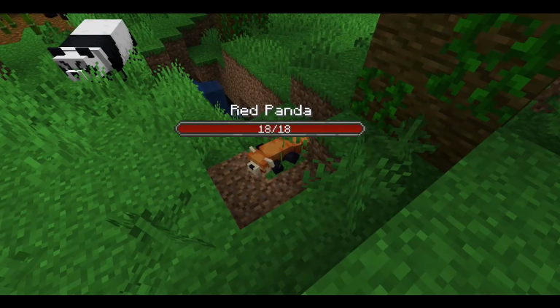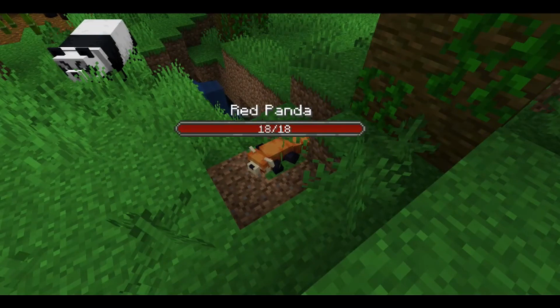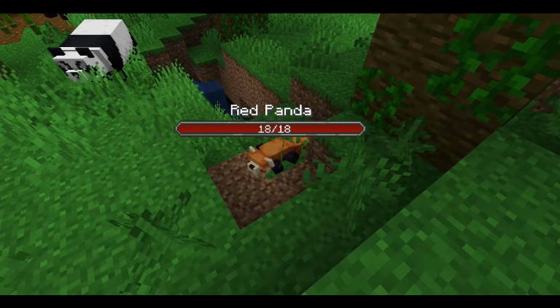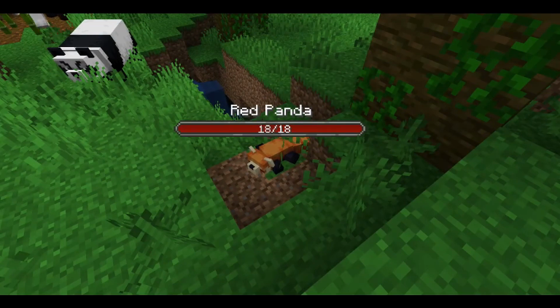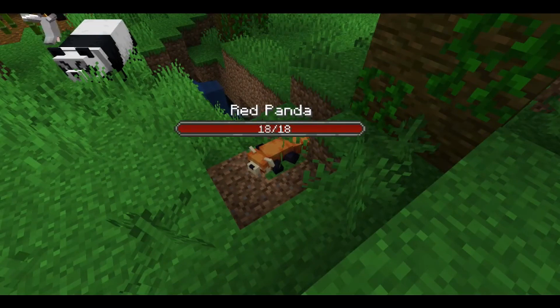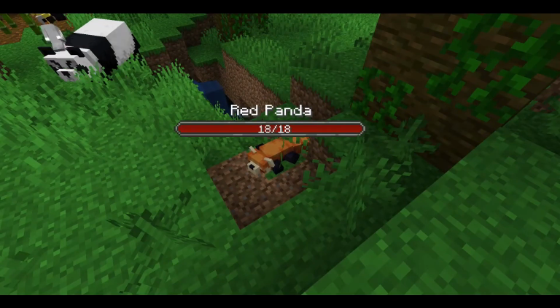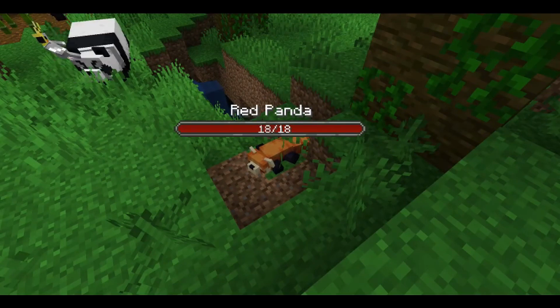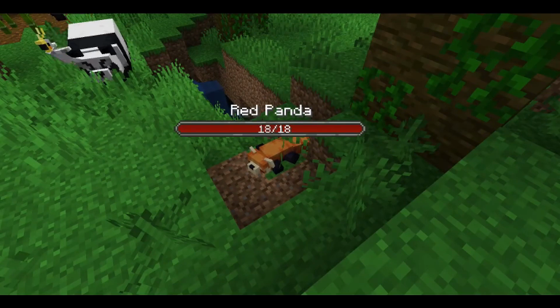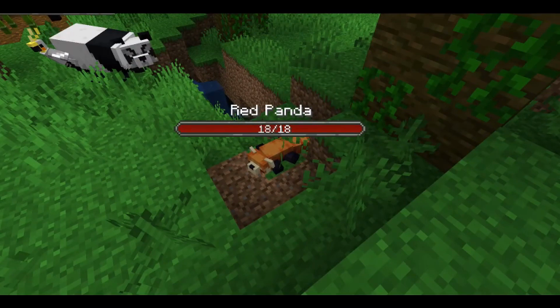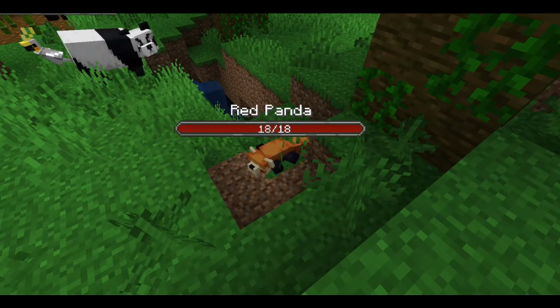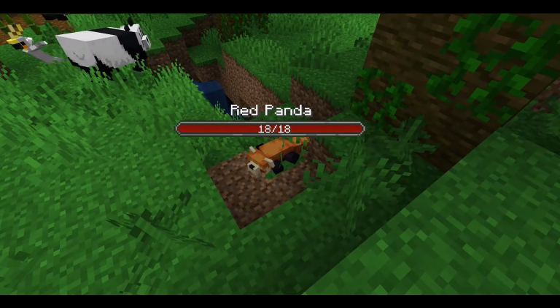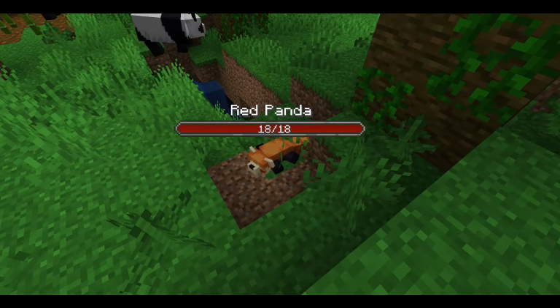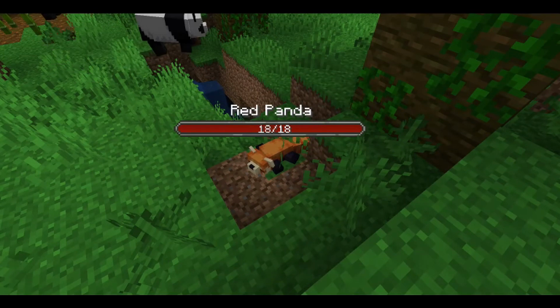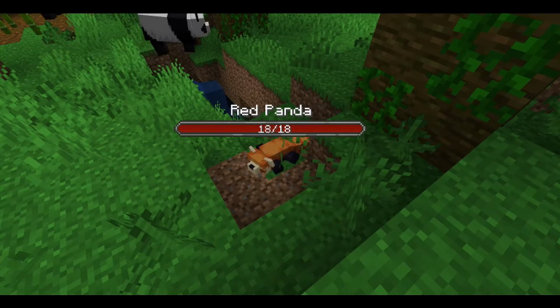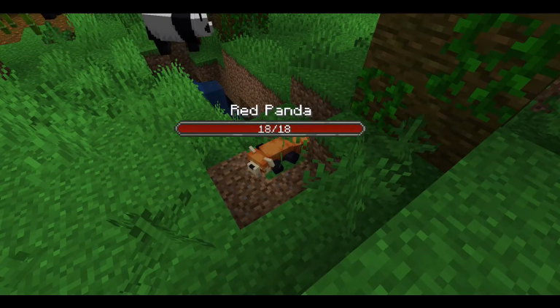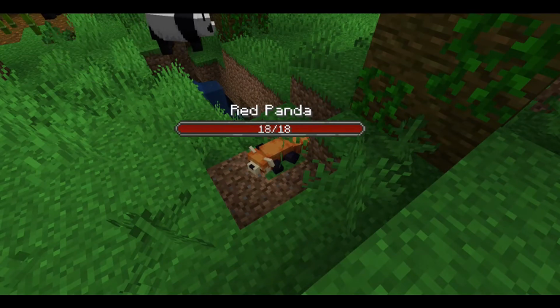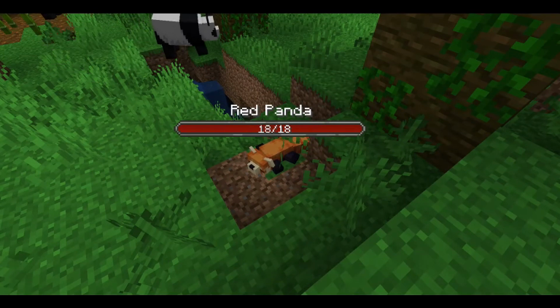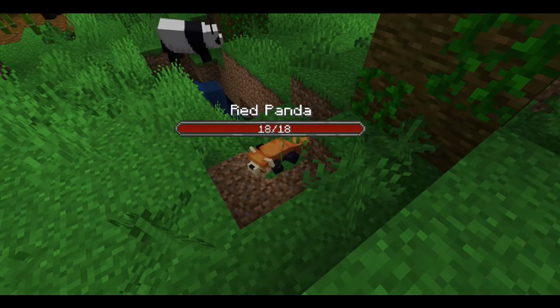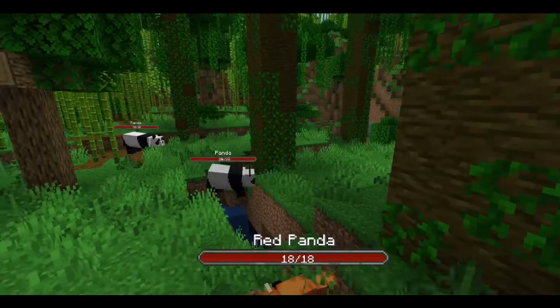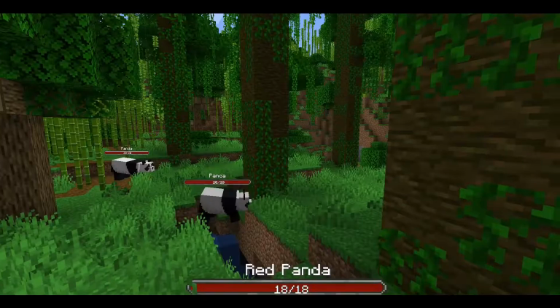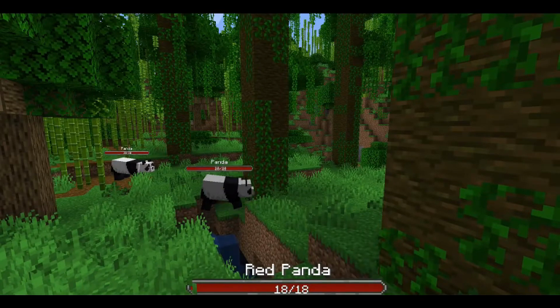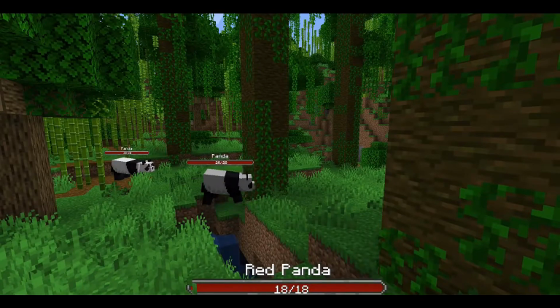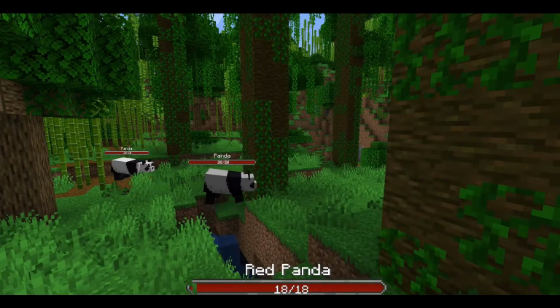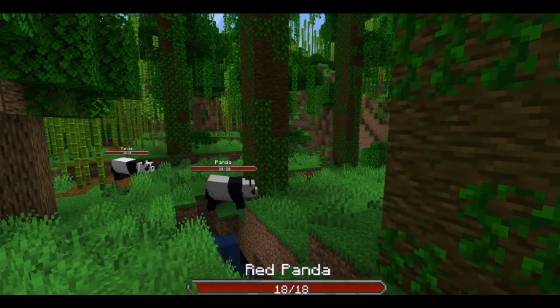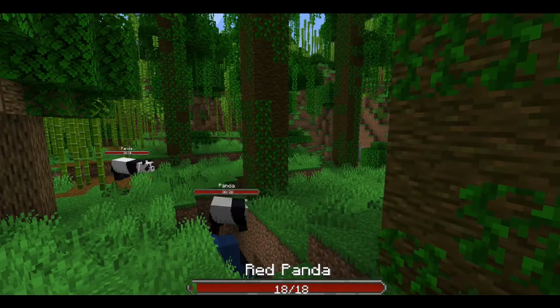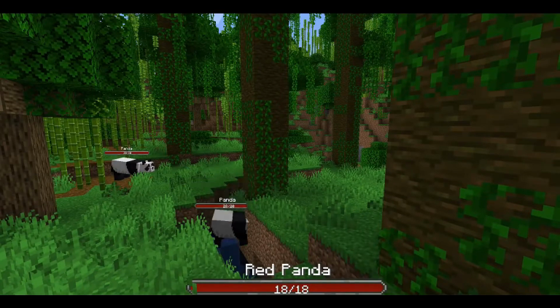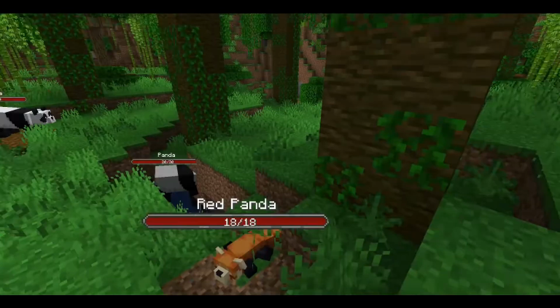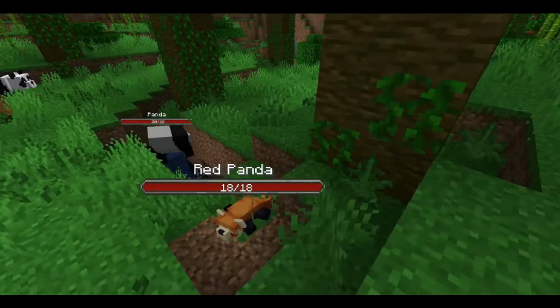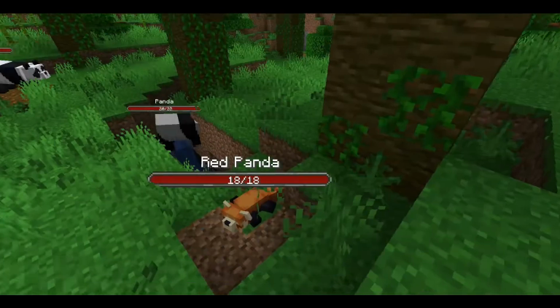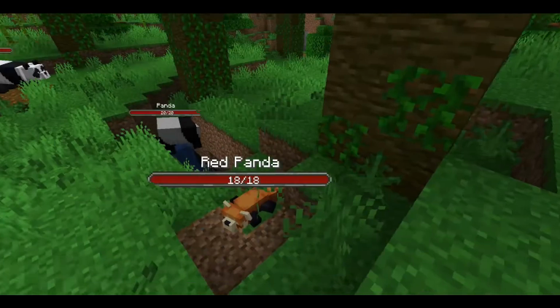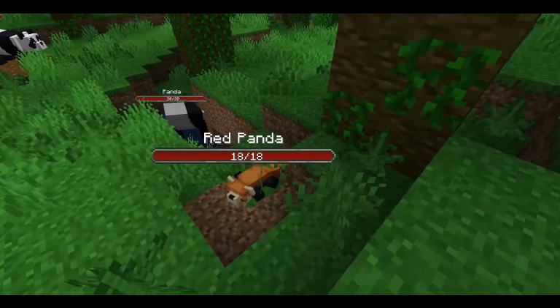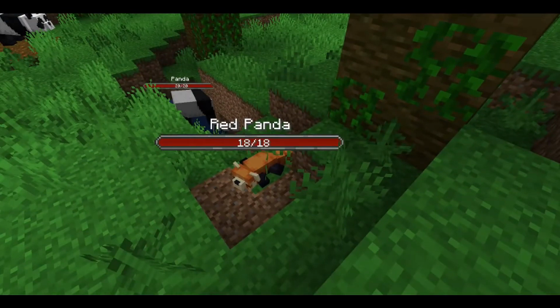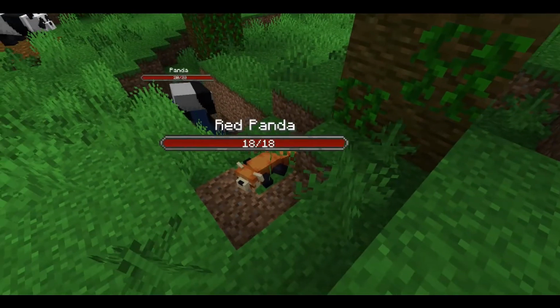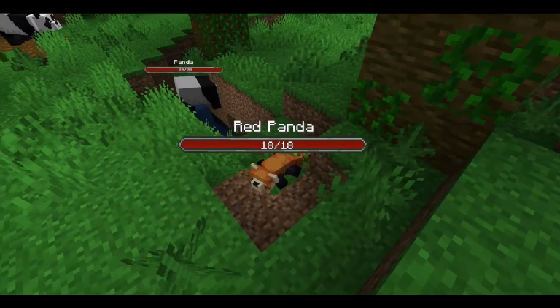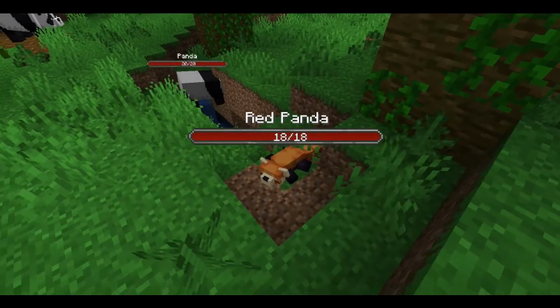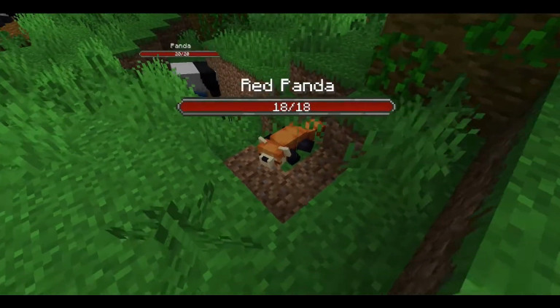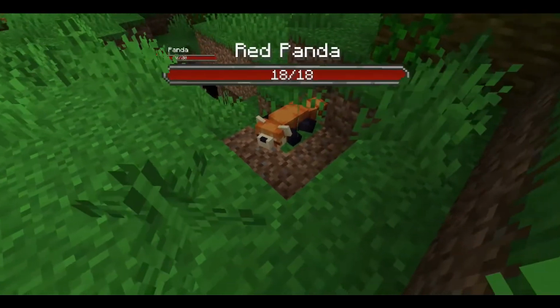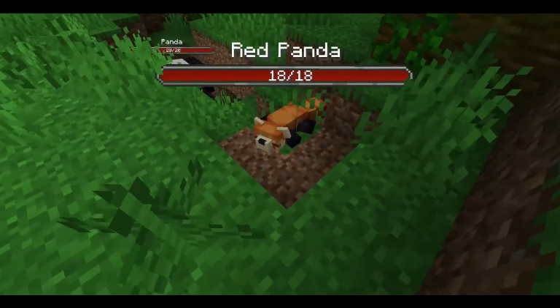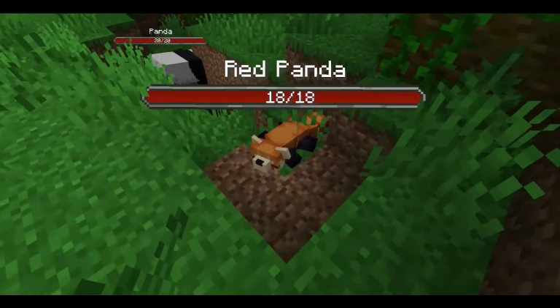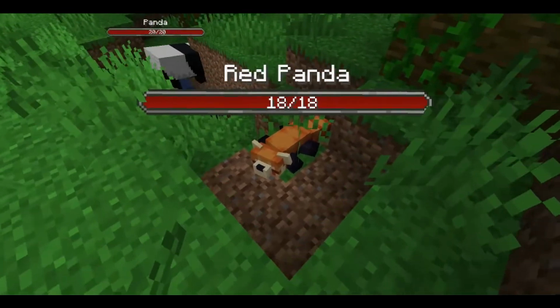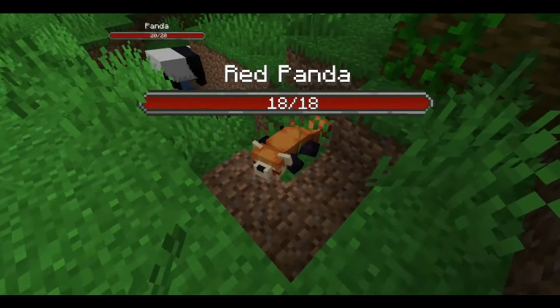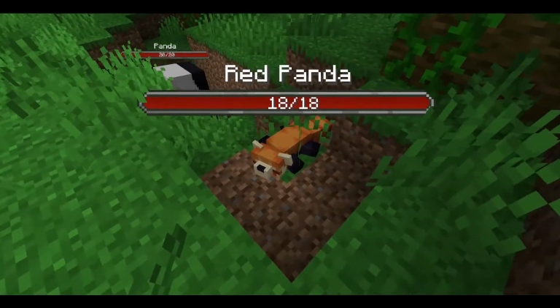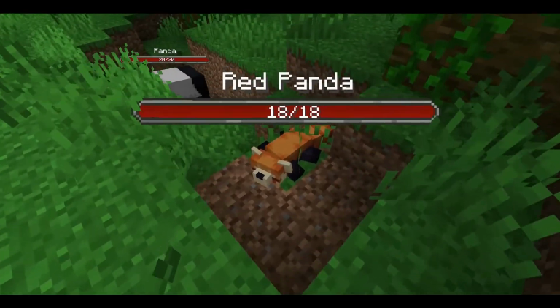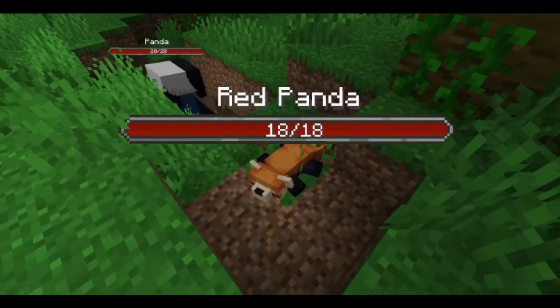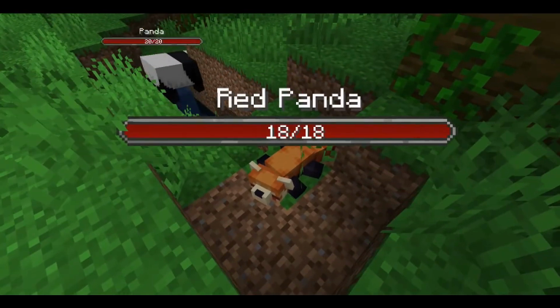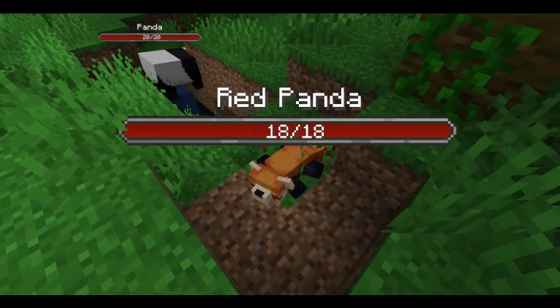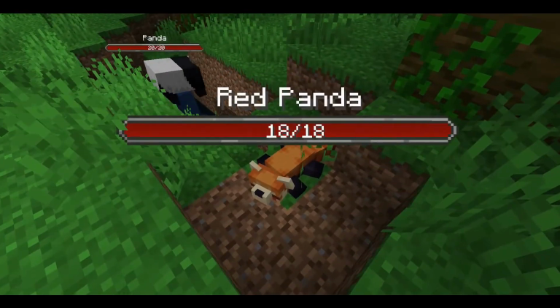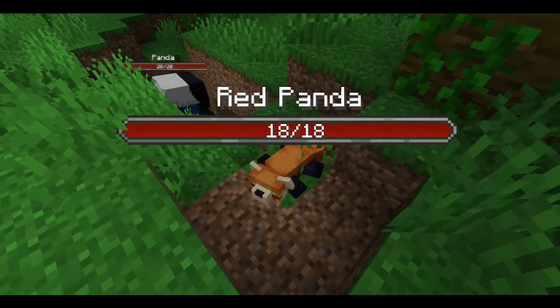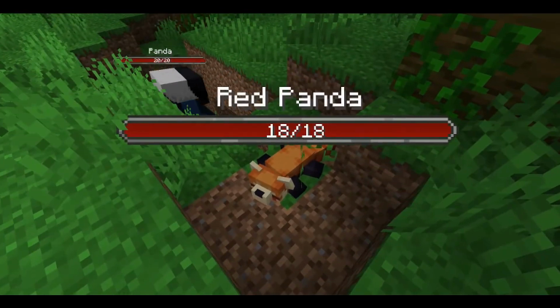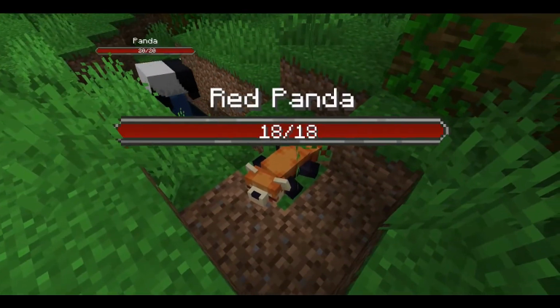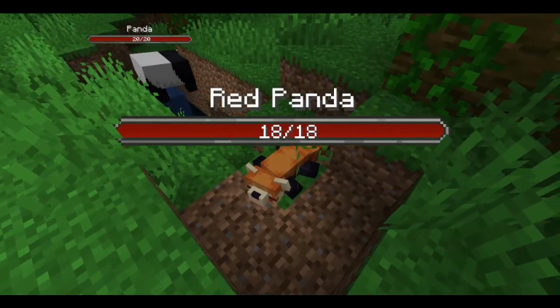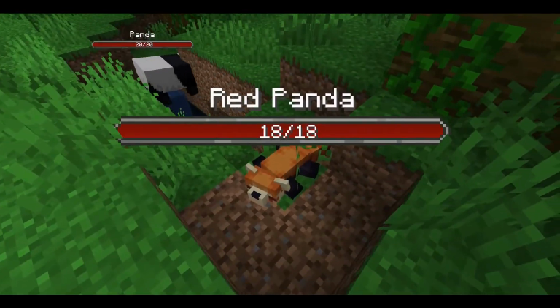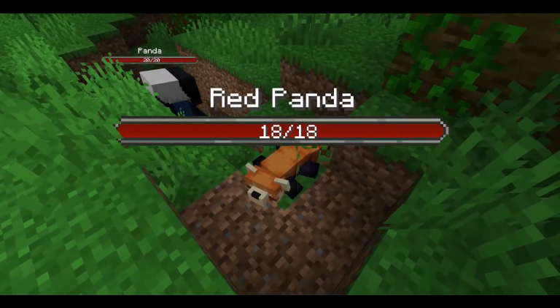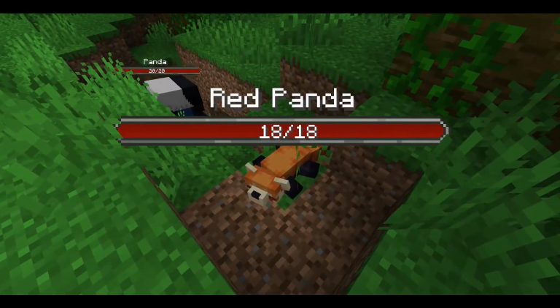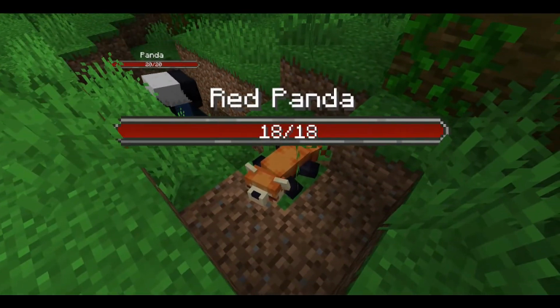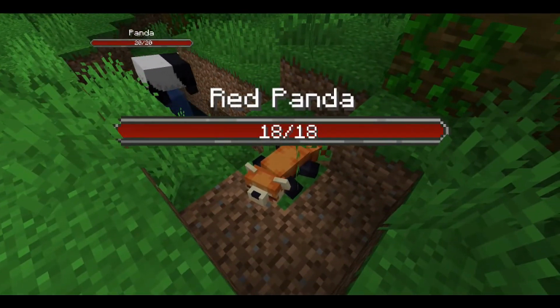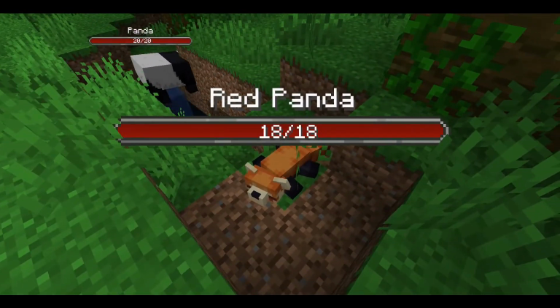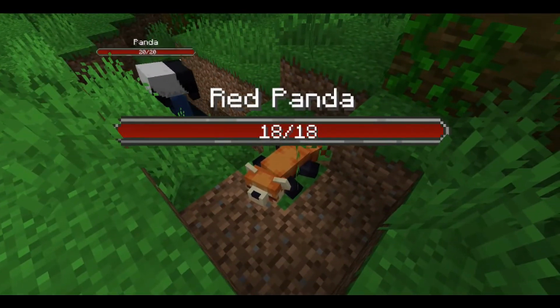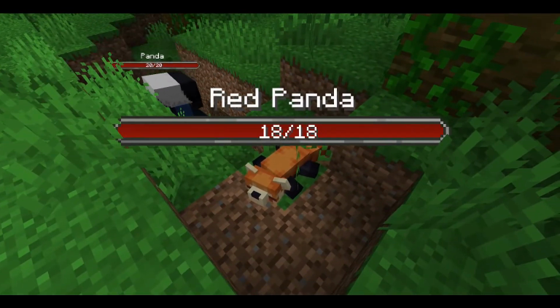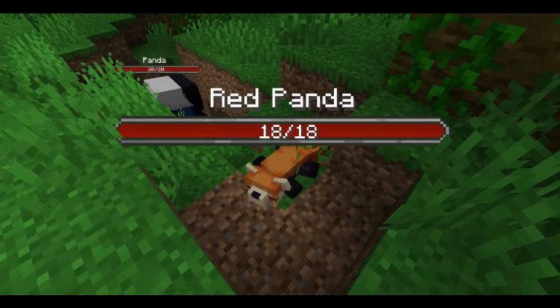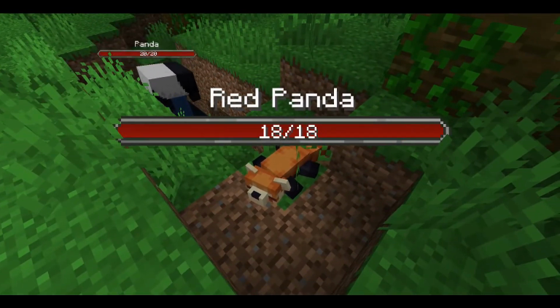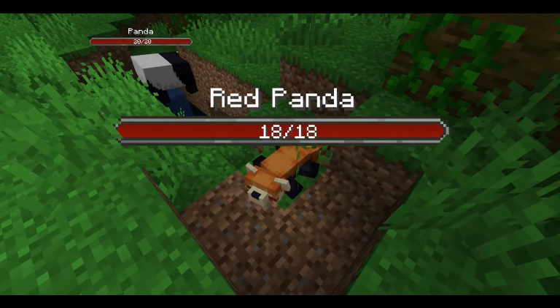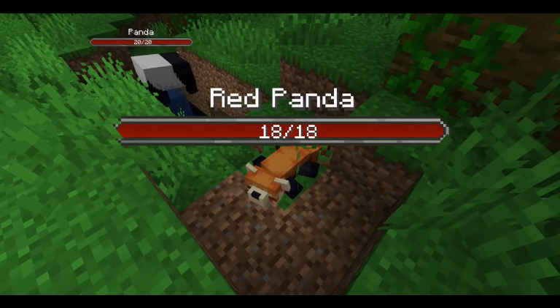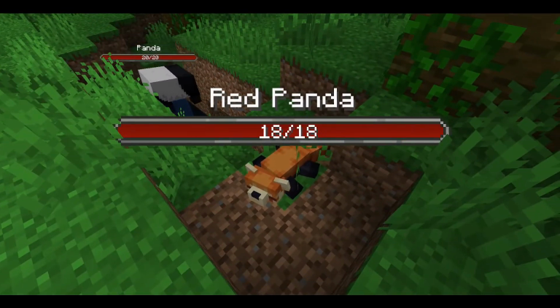Red pandas can be found in the jungles. They sleep throughout the day and are just here to look cute with their 18 hearts of health.